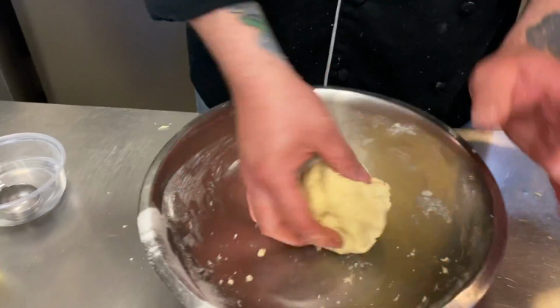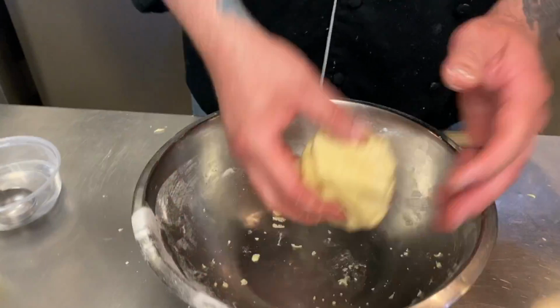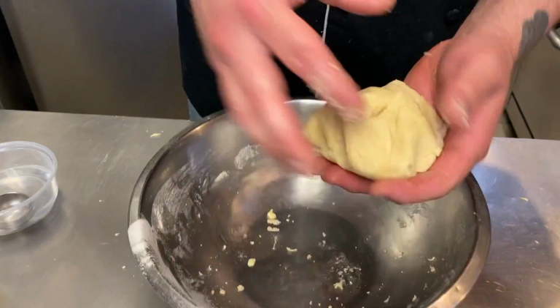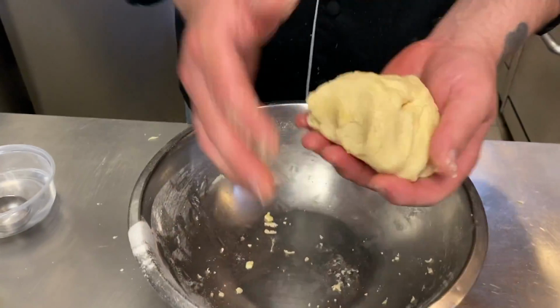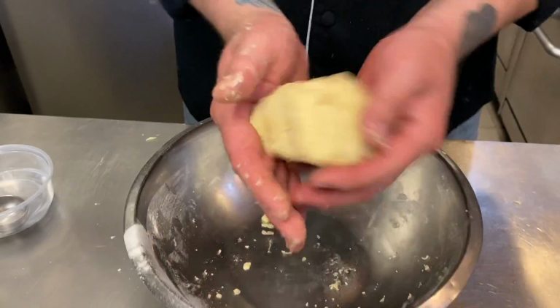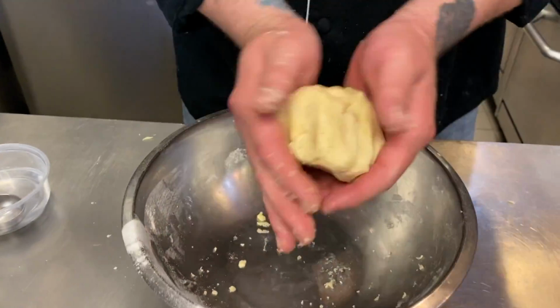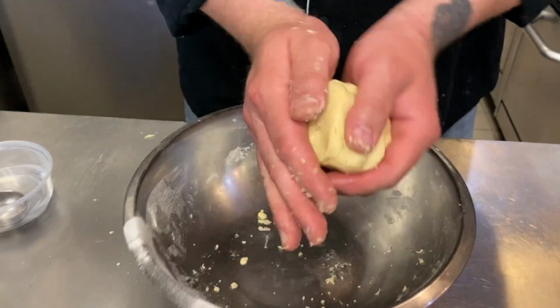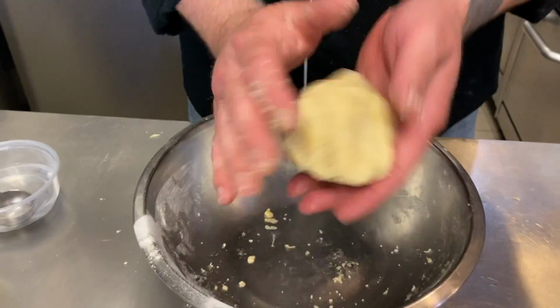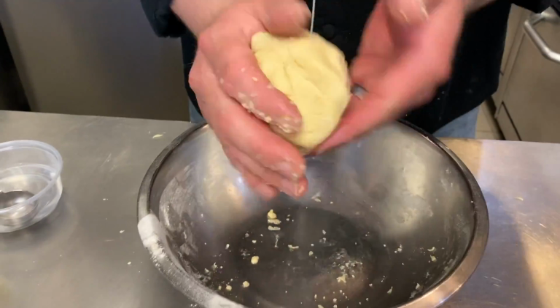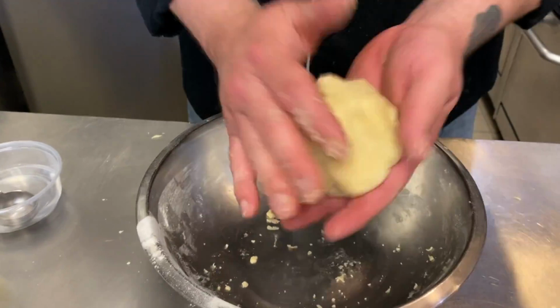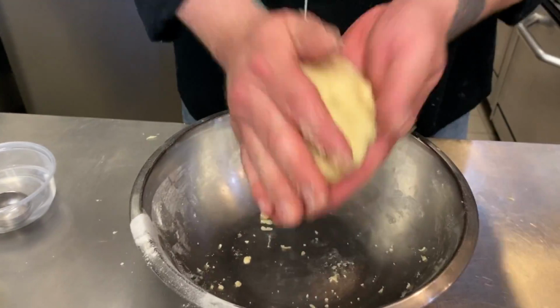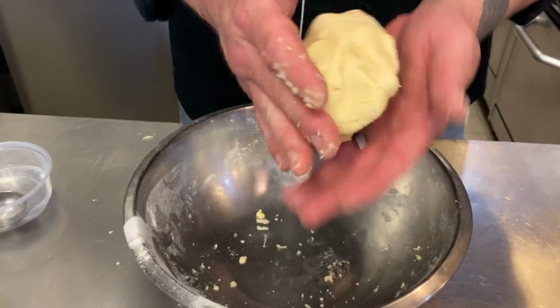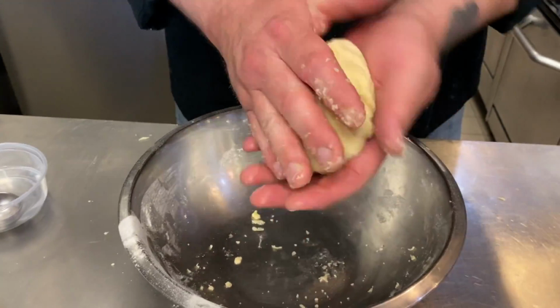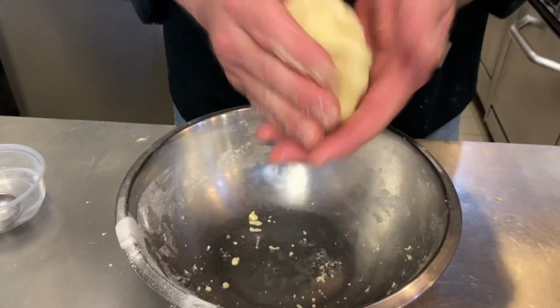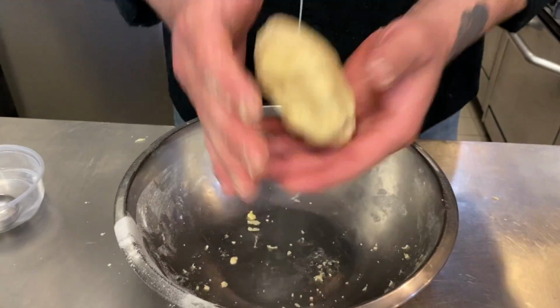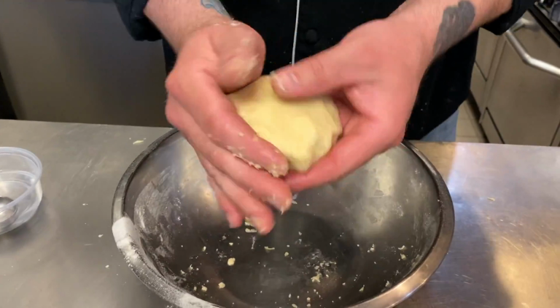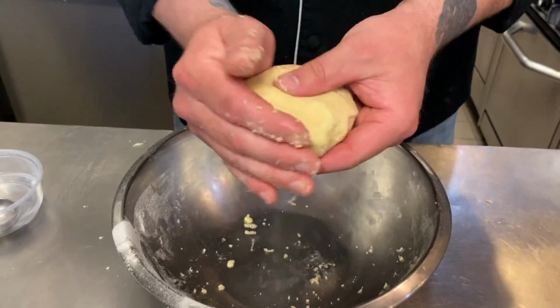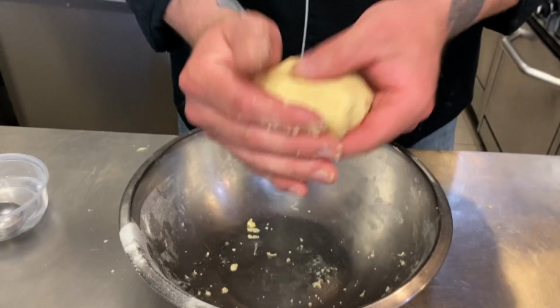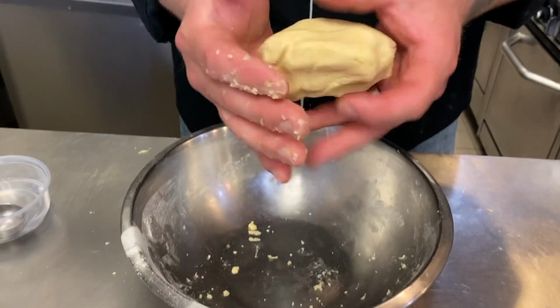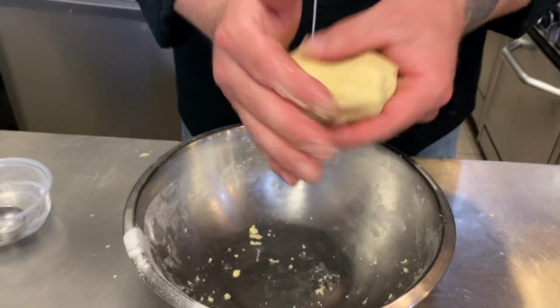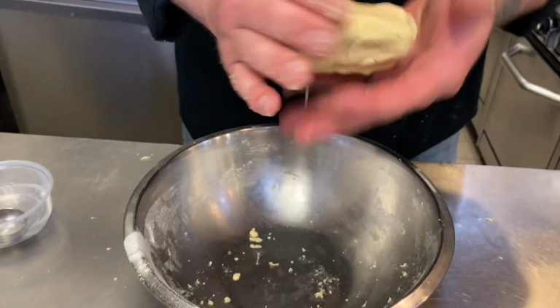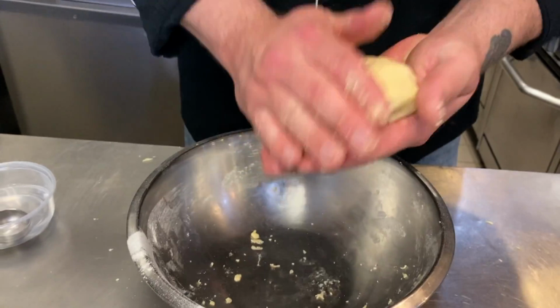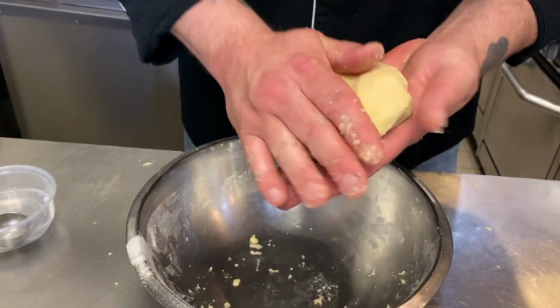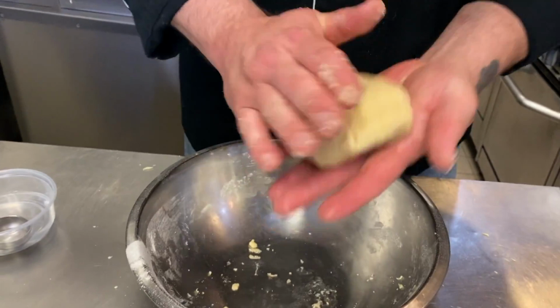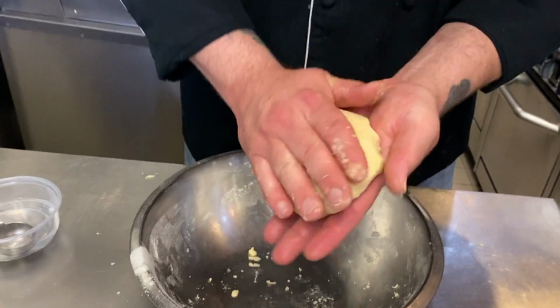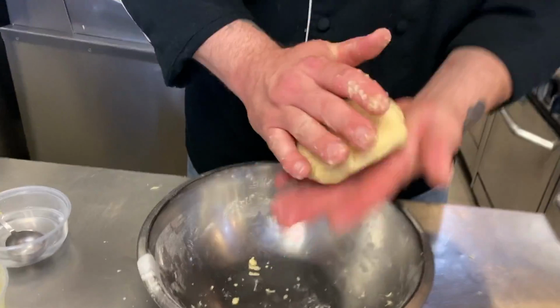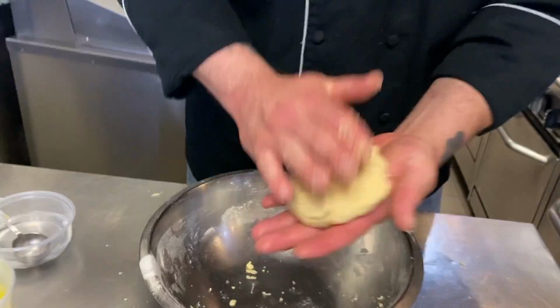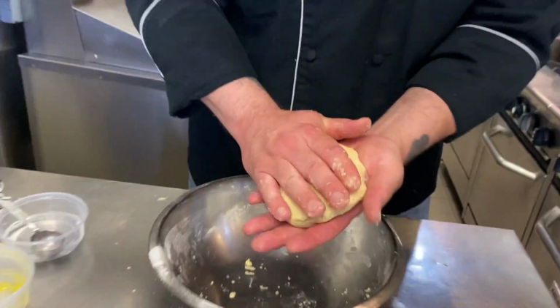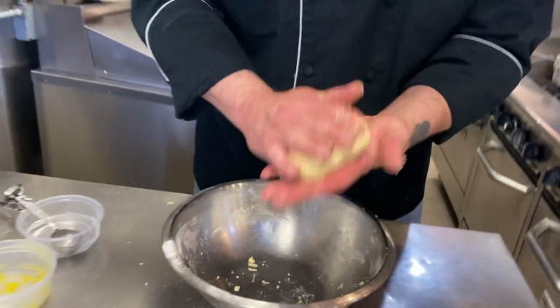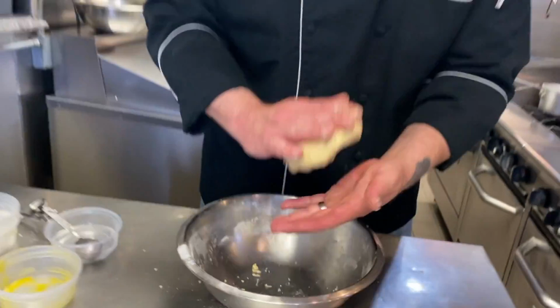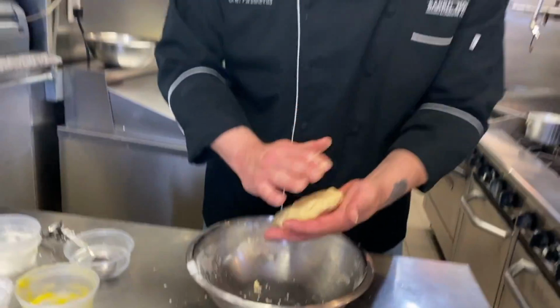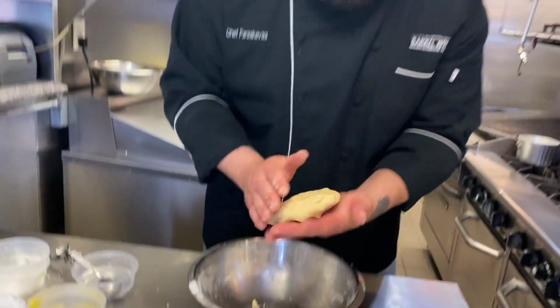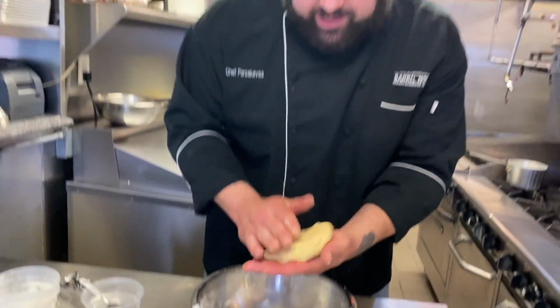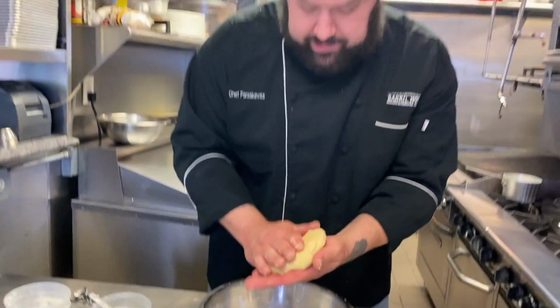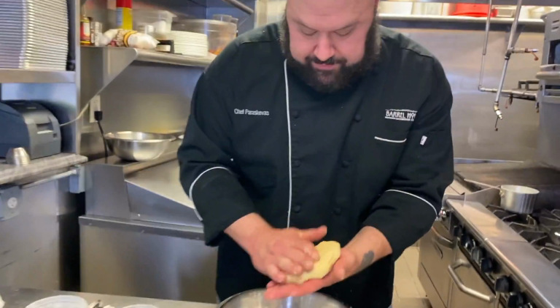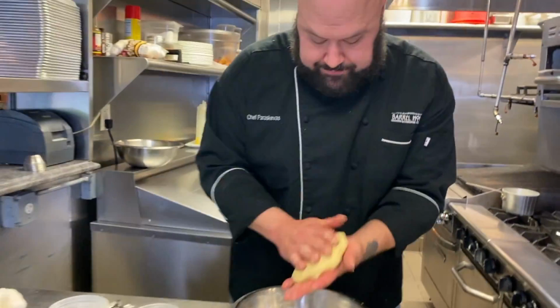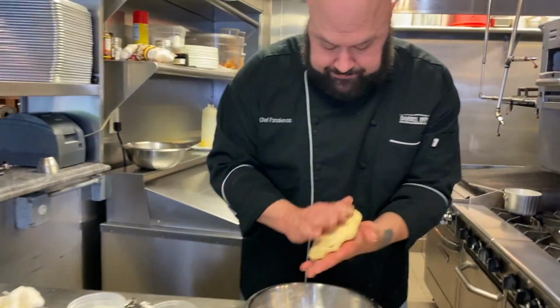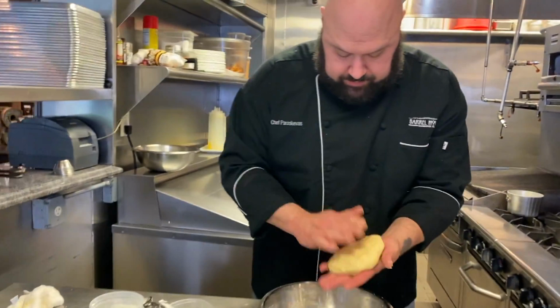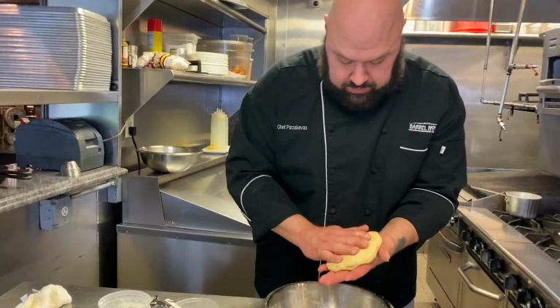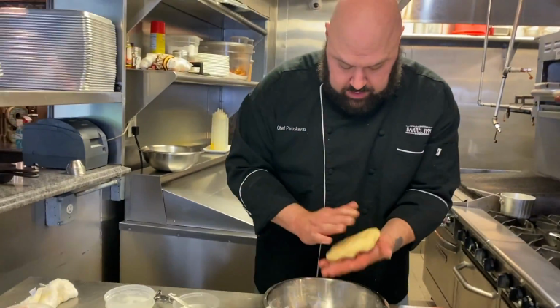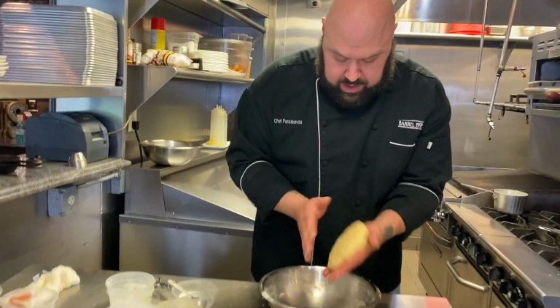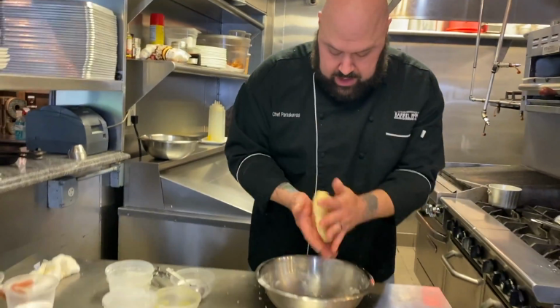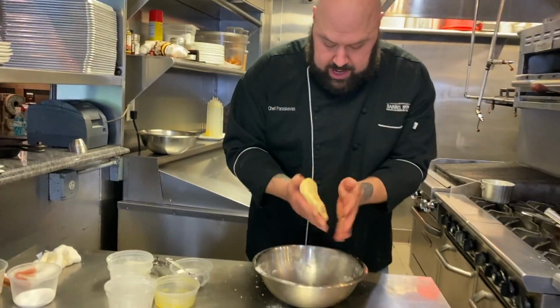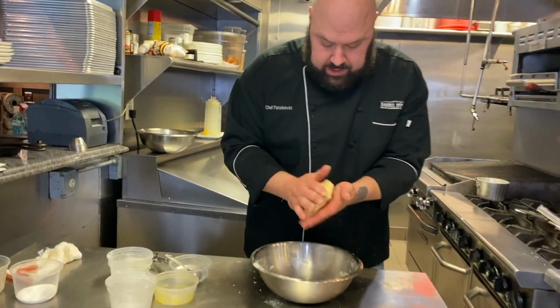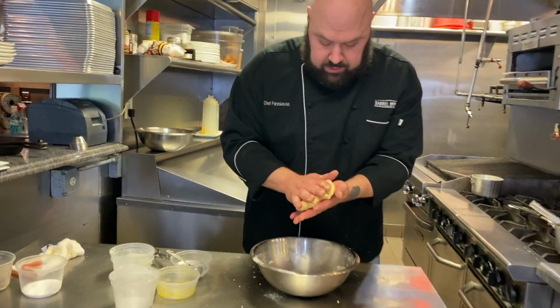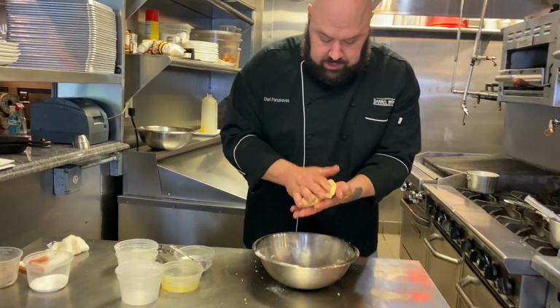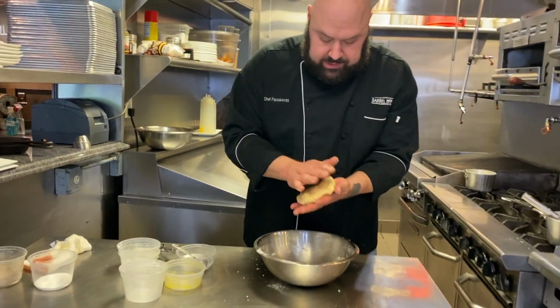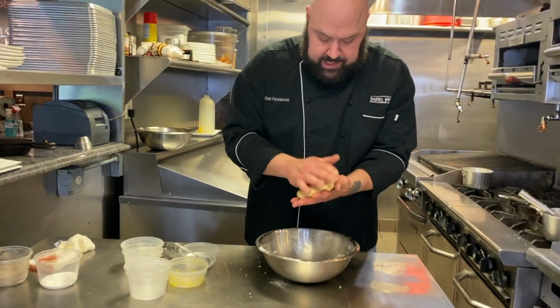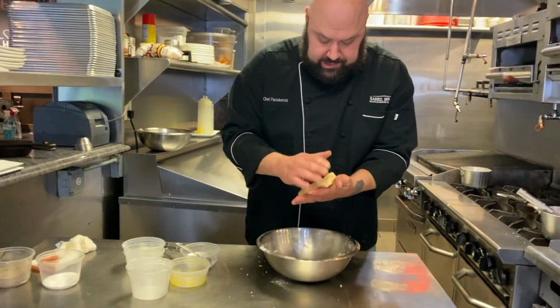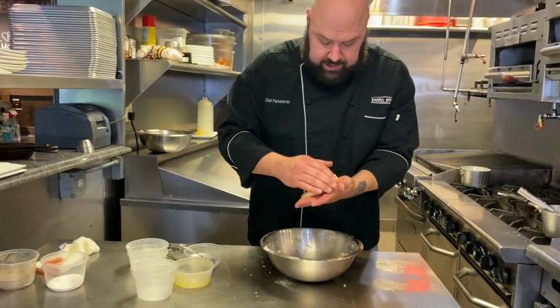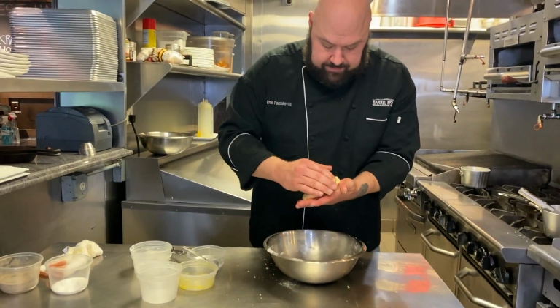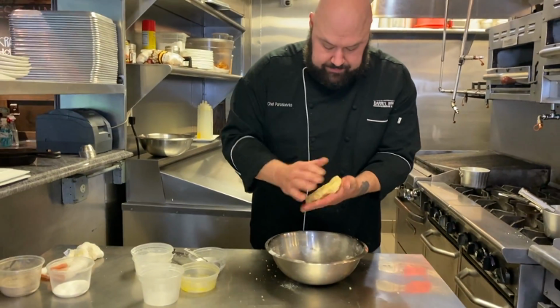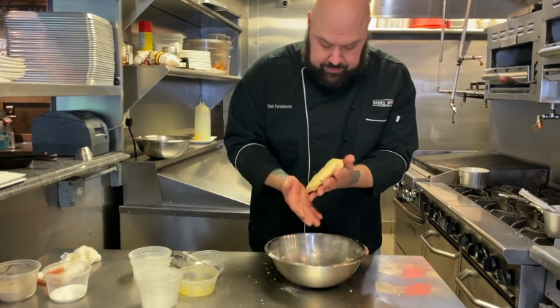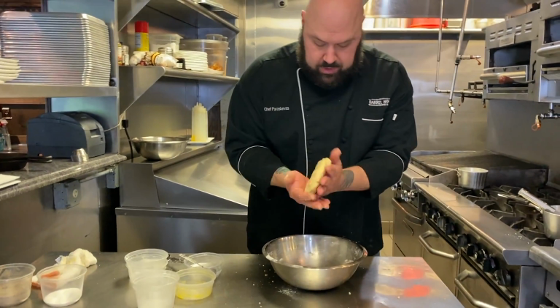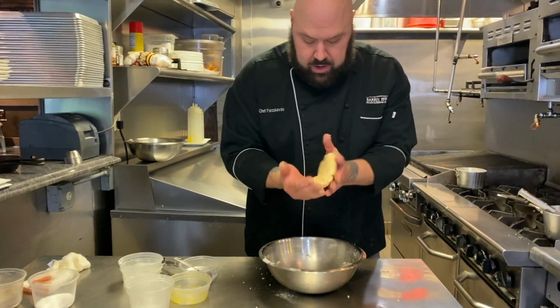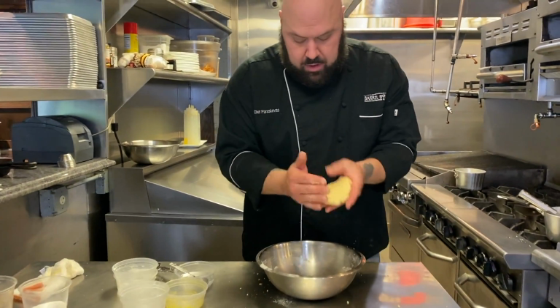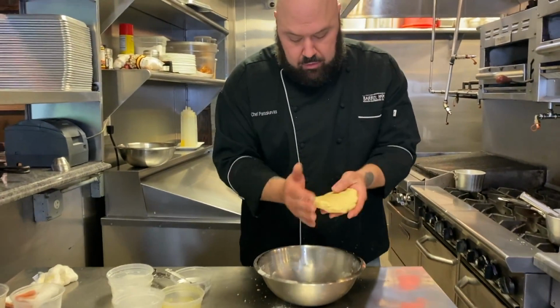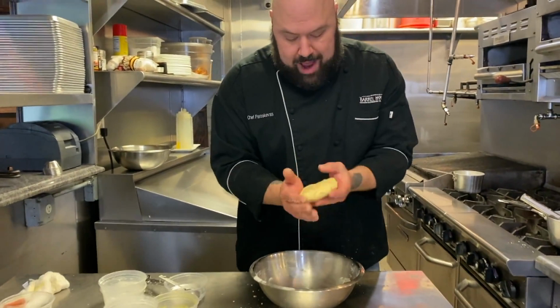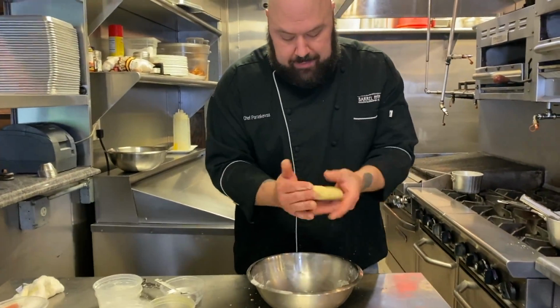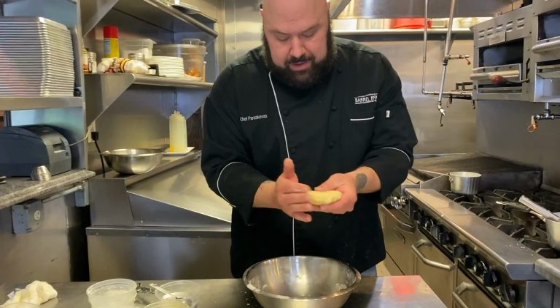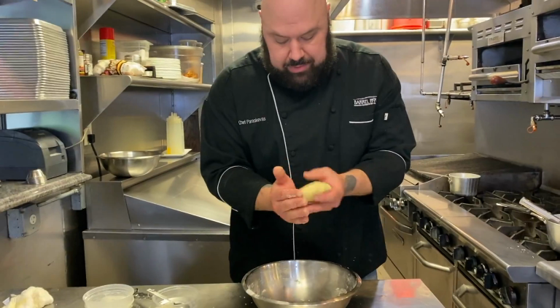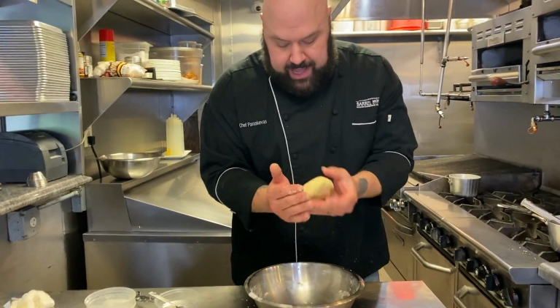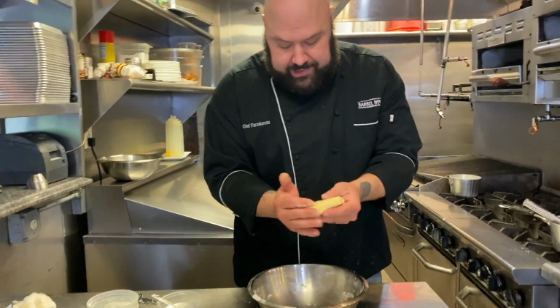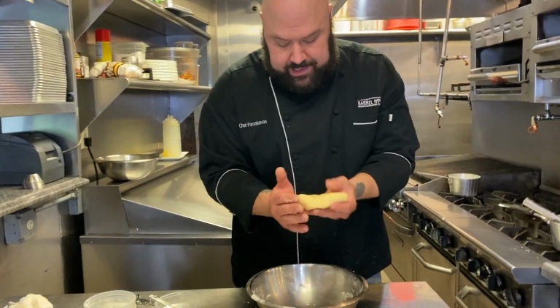You can see our dough has come together. Now we're going to flatten it into a little disc and wrap it in plastic.